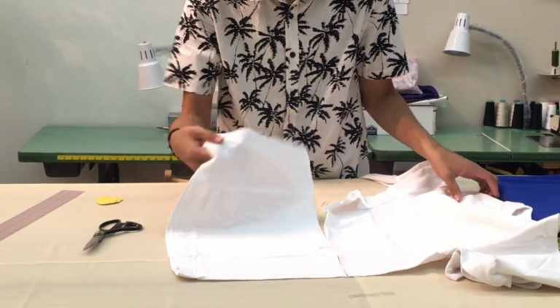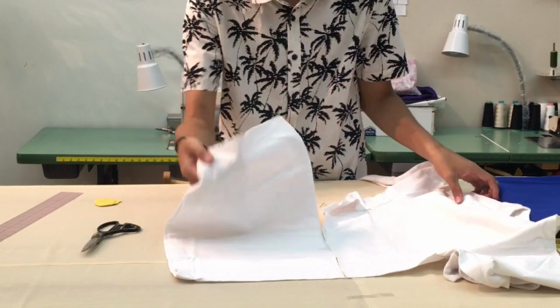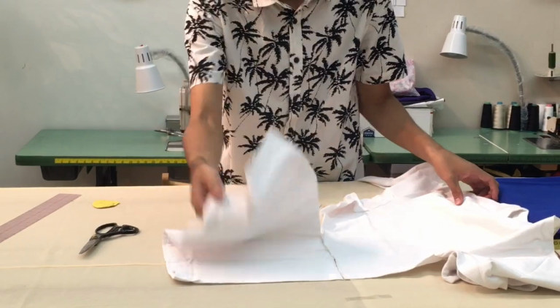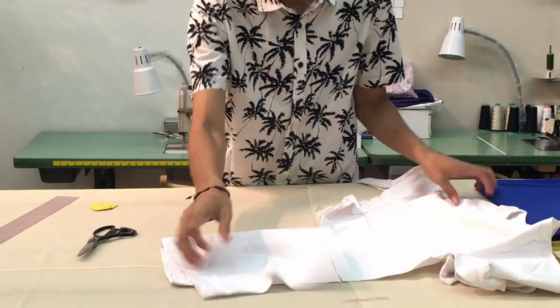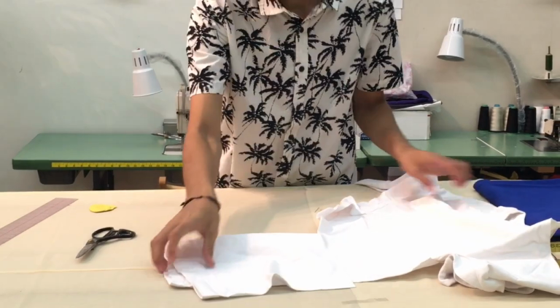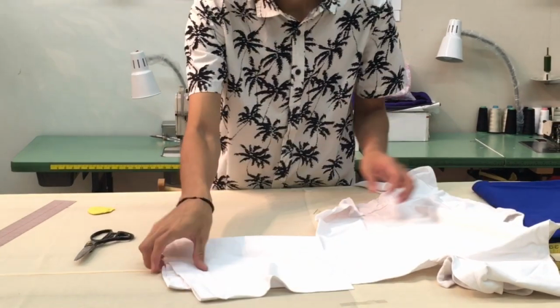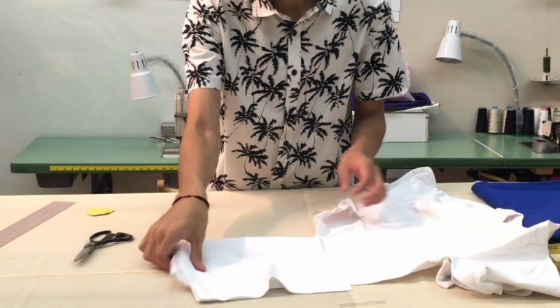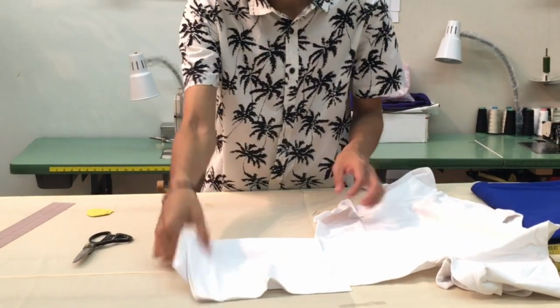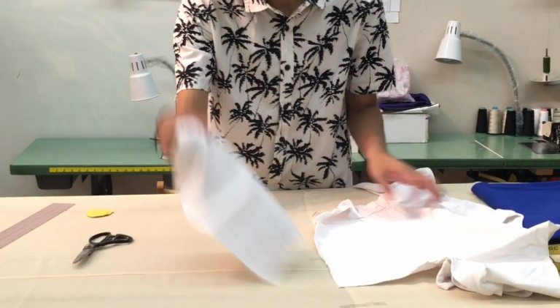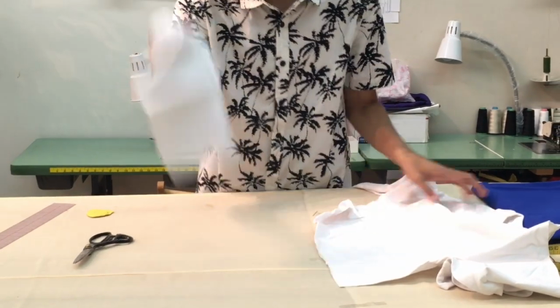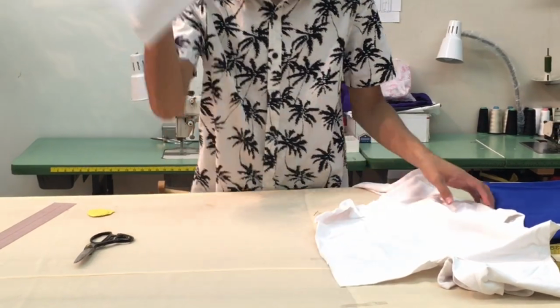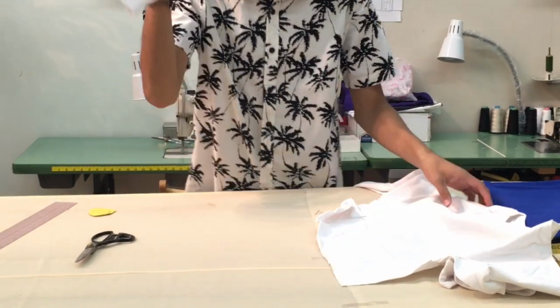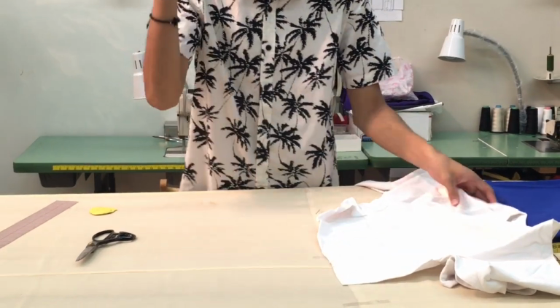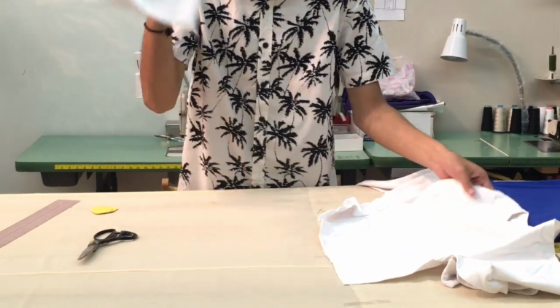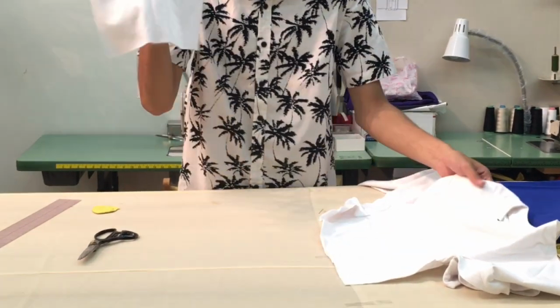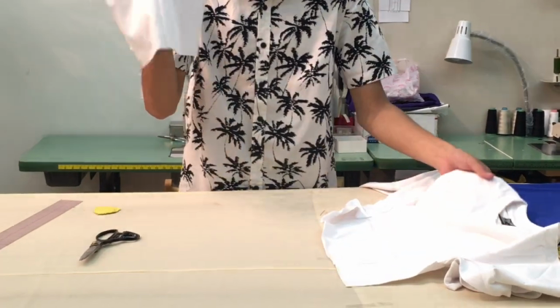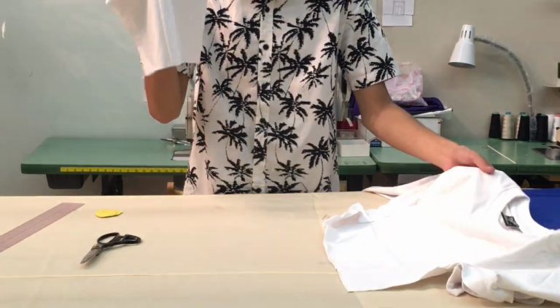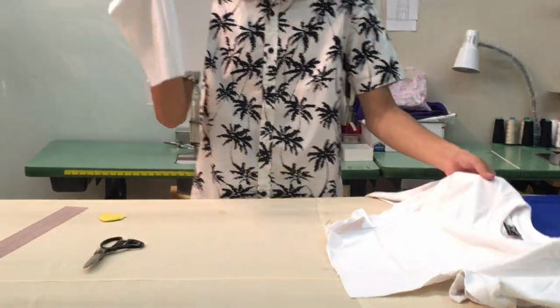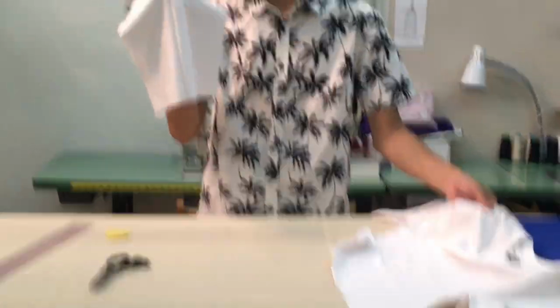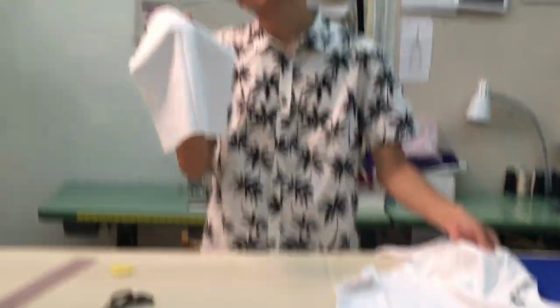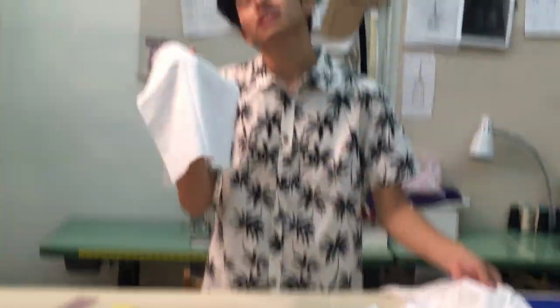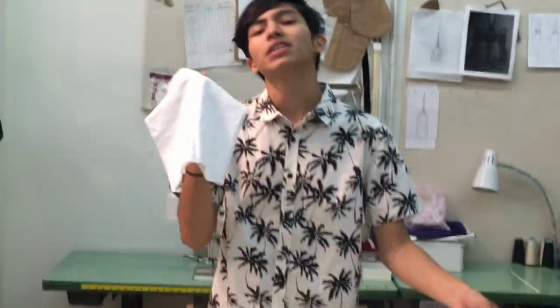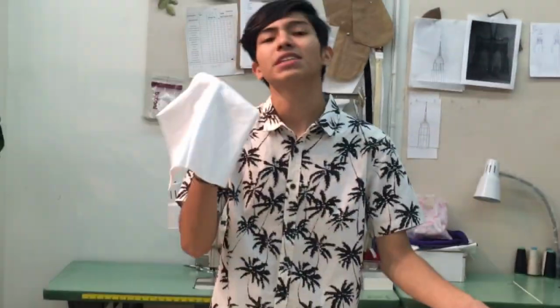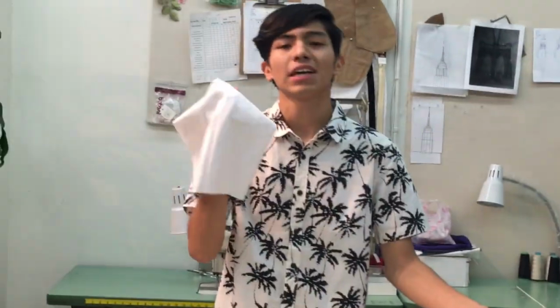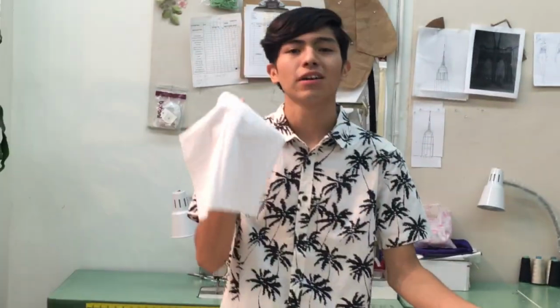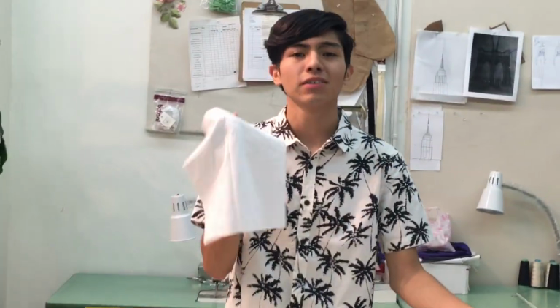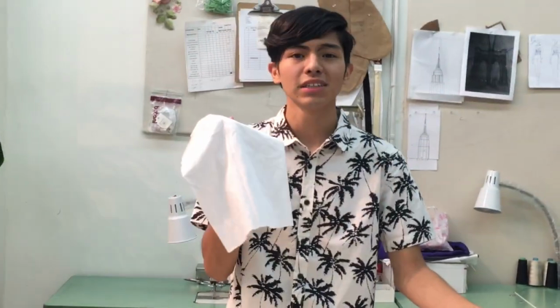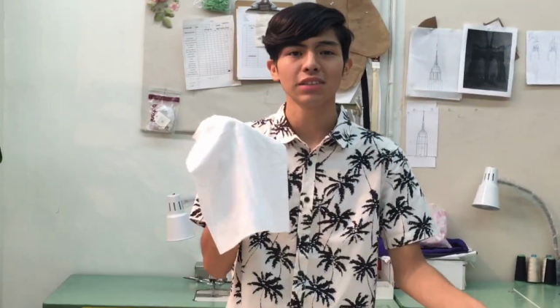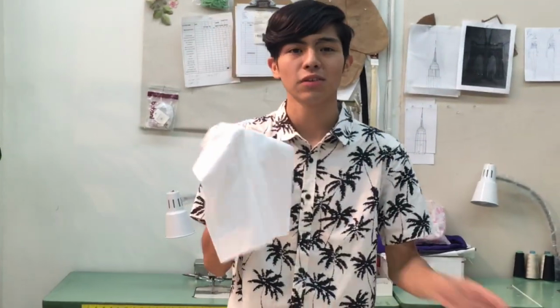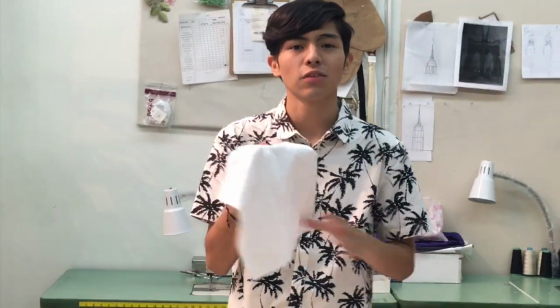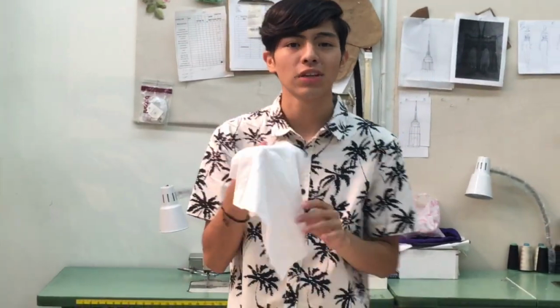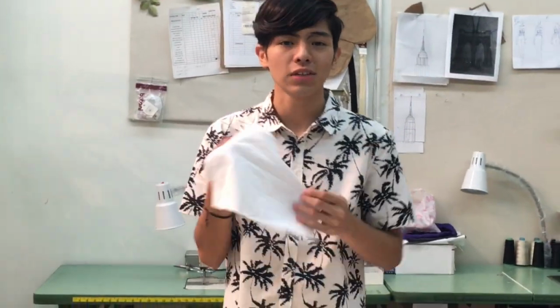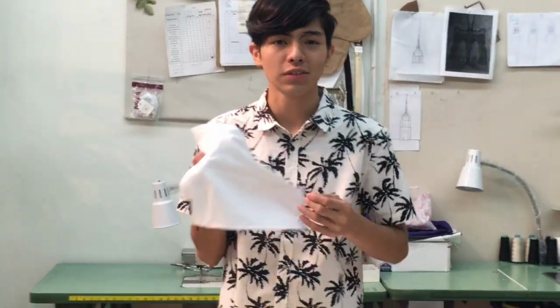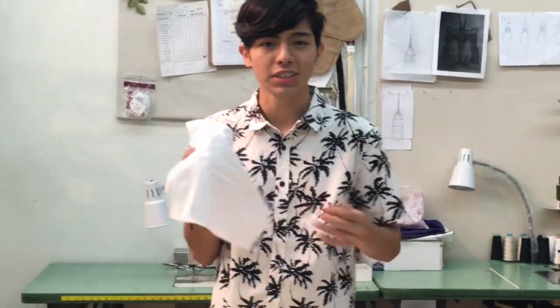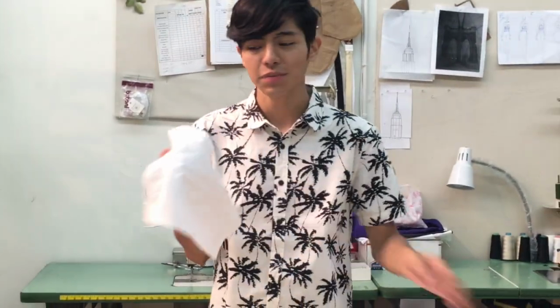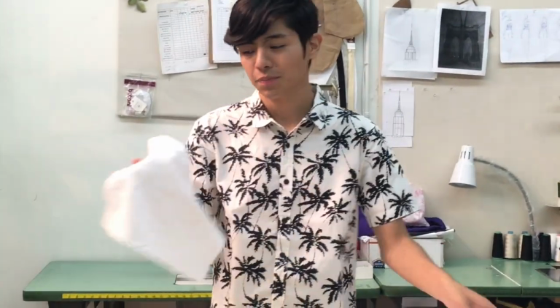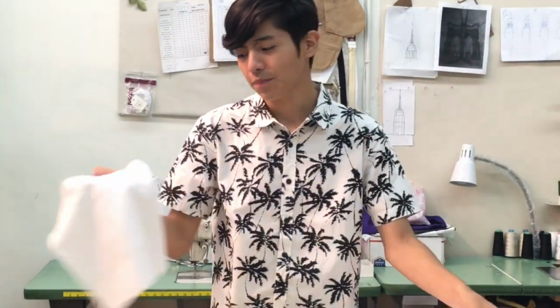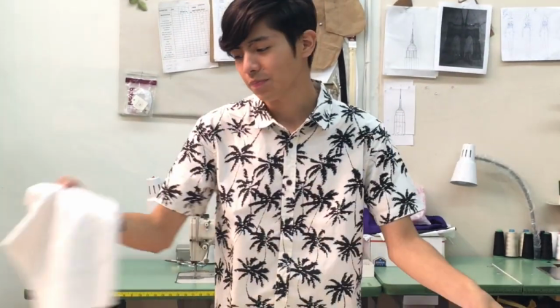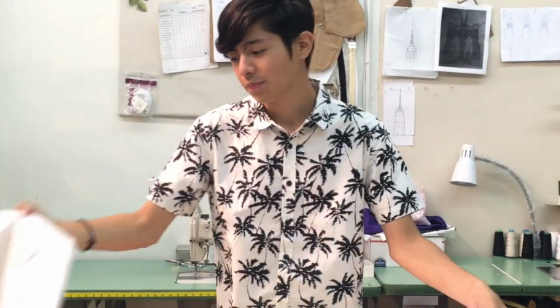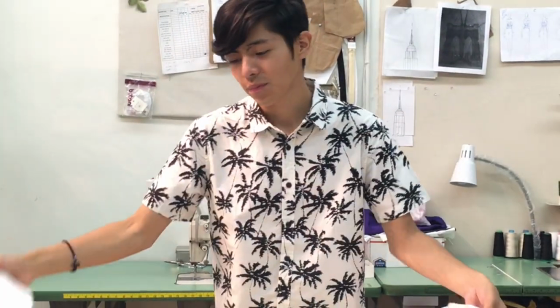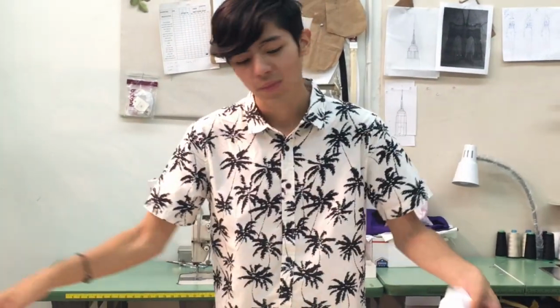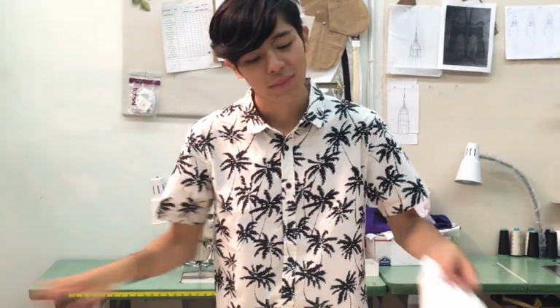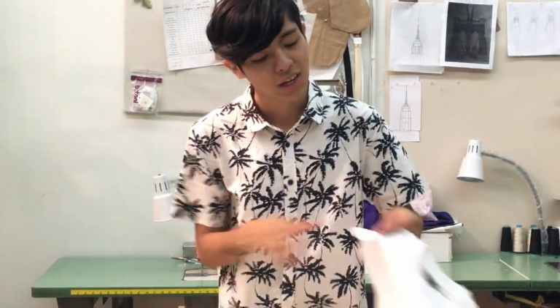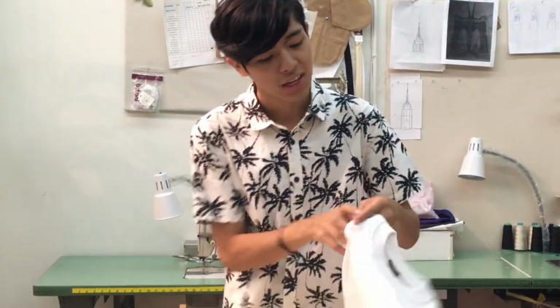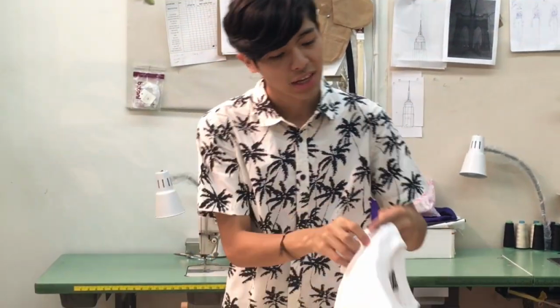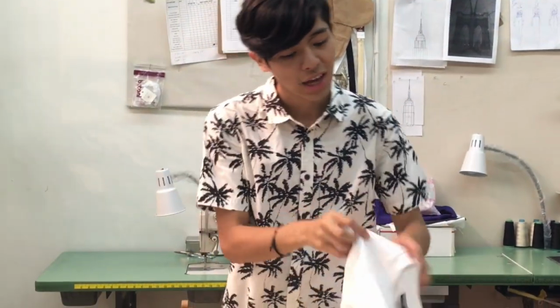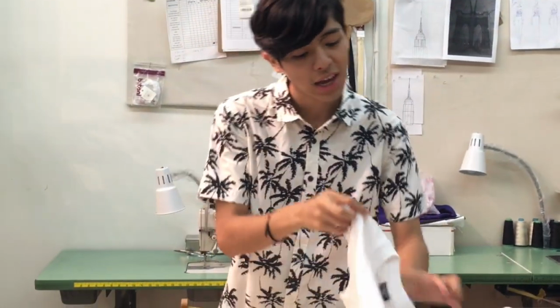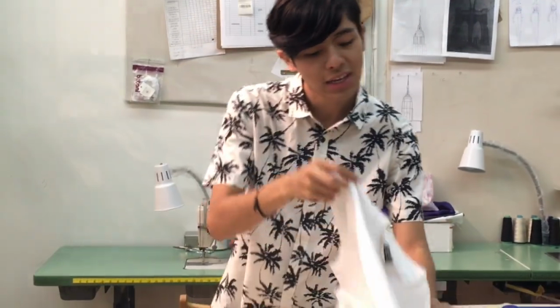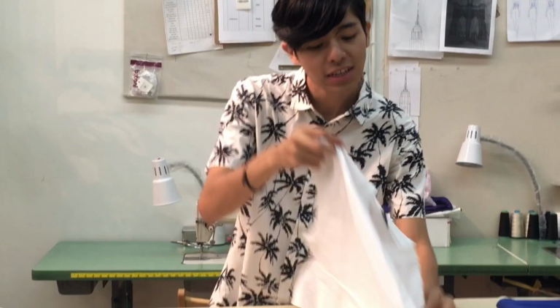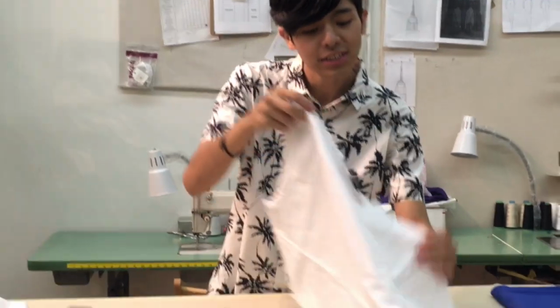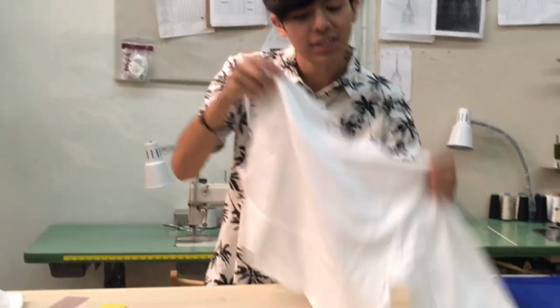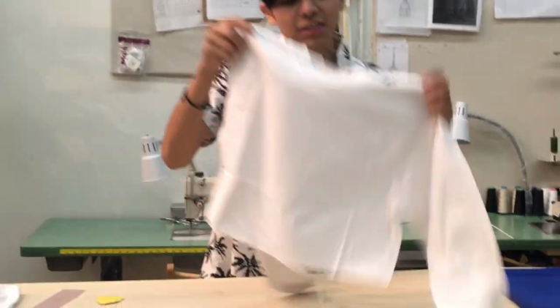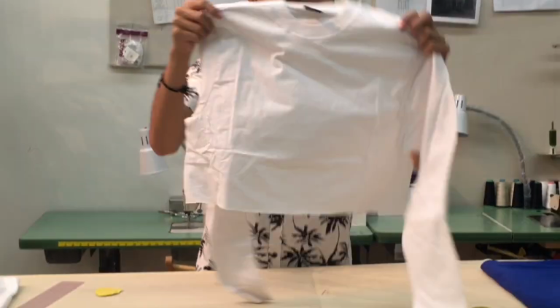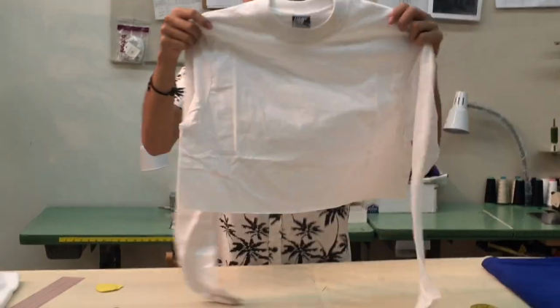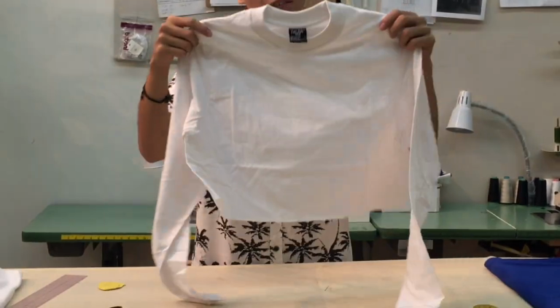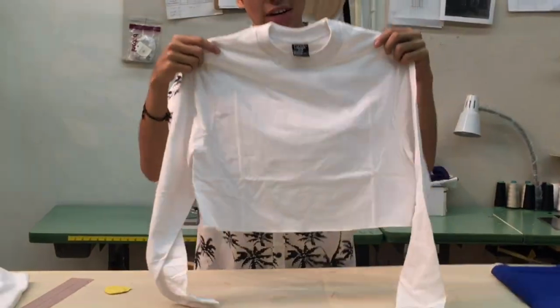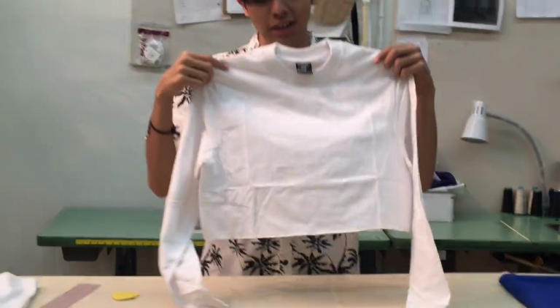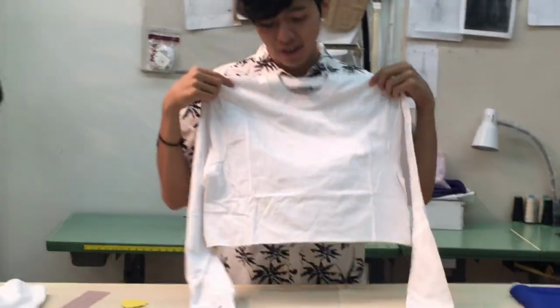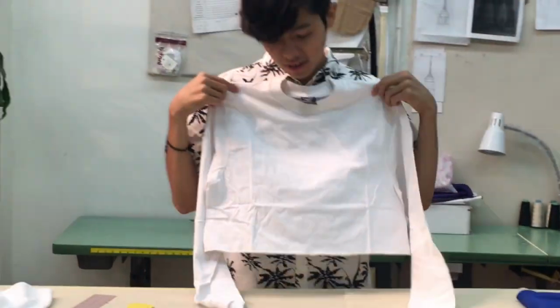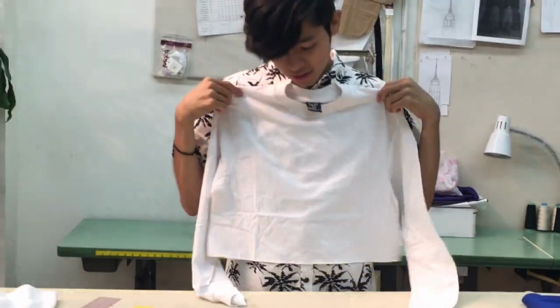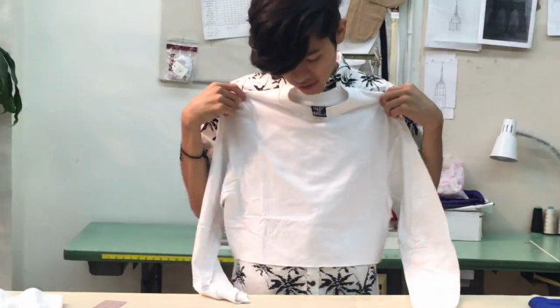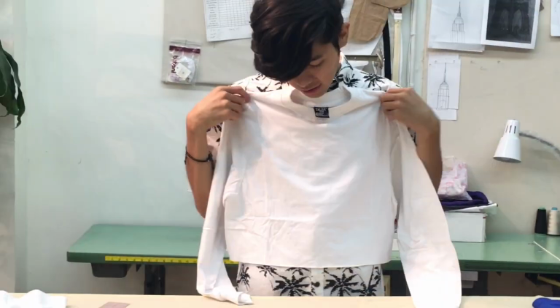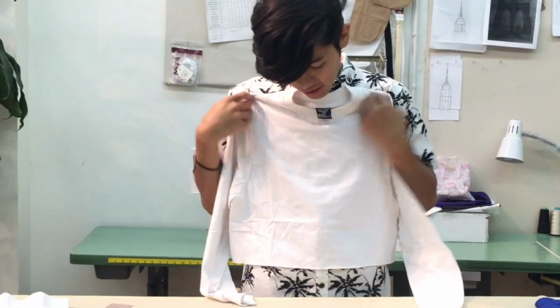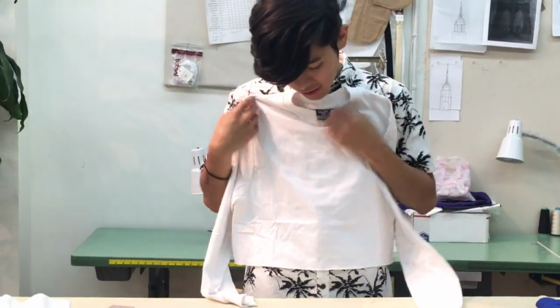Here are our scraps — we can recycle or reuse them. And here is our shirt.